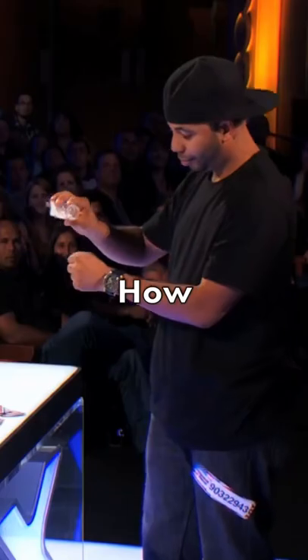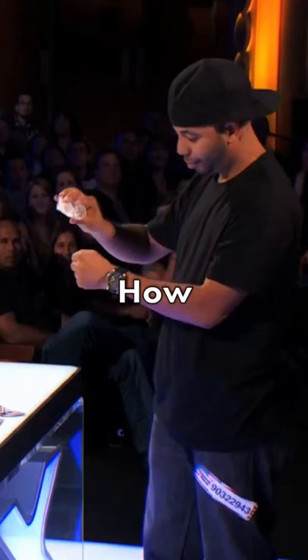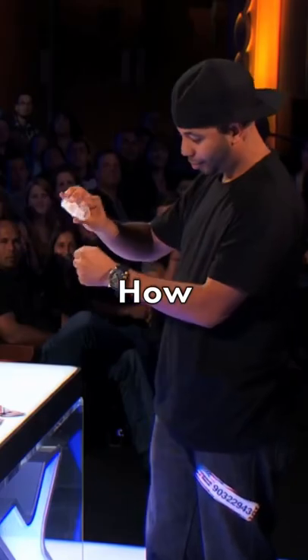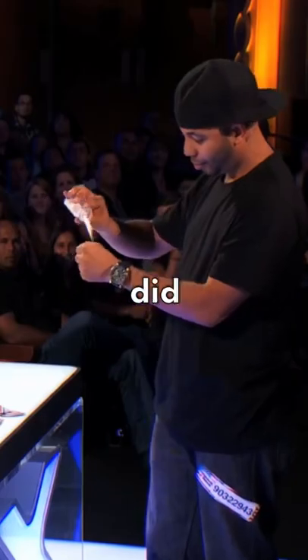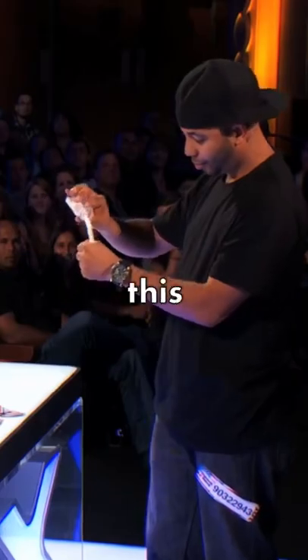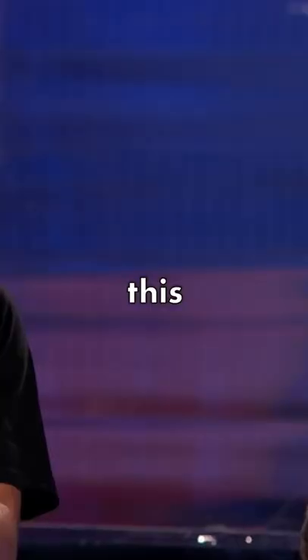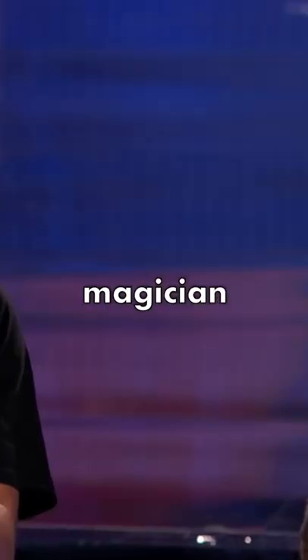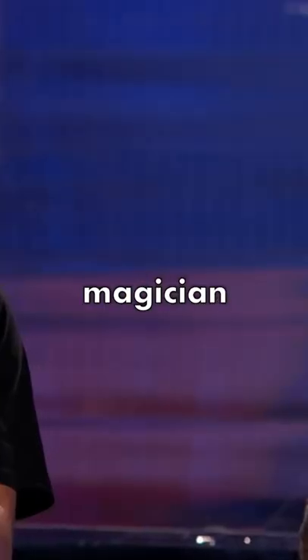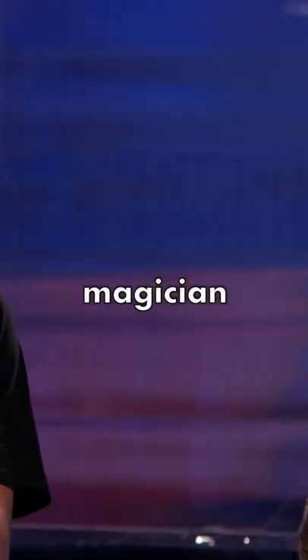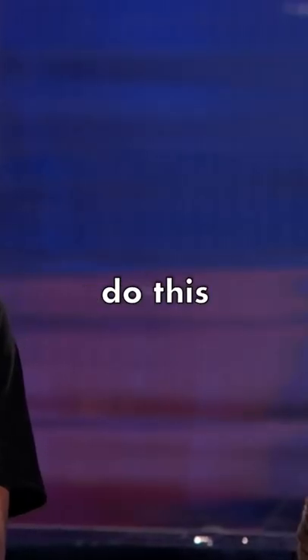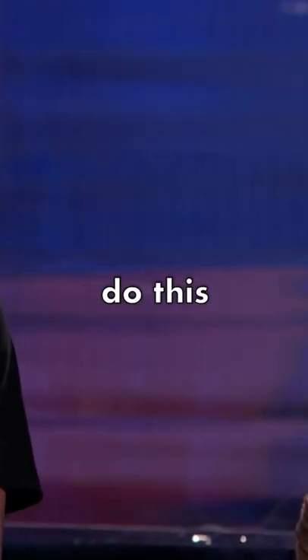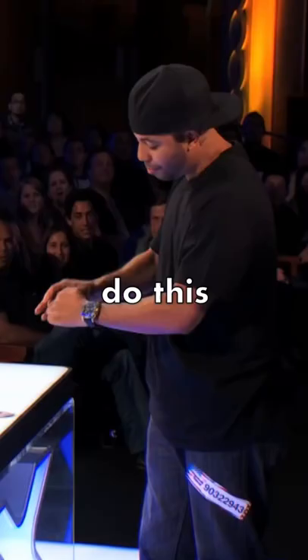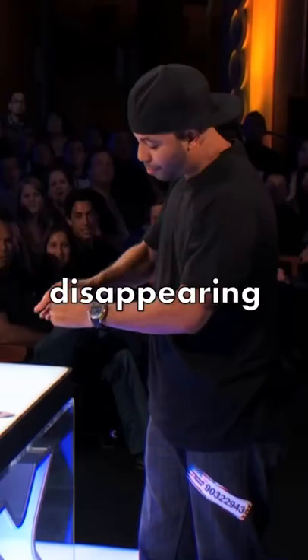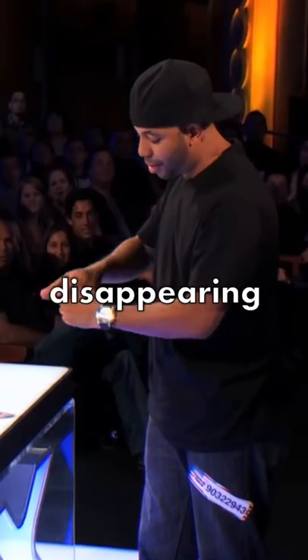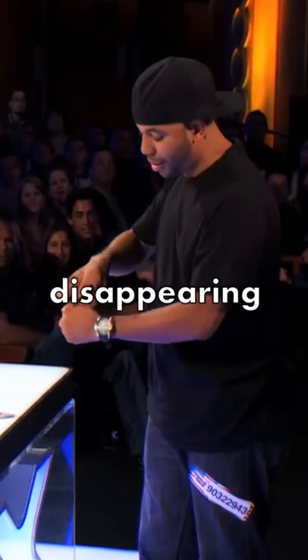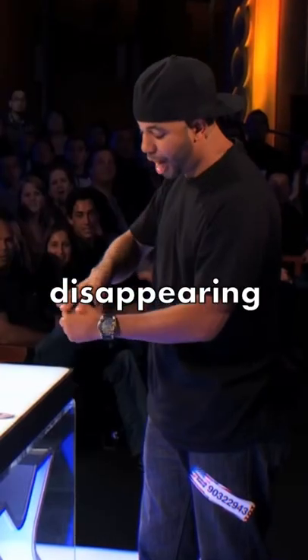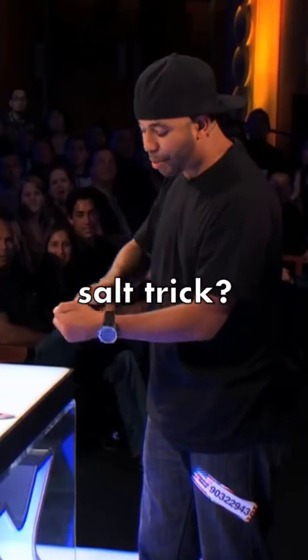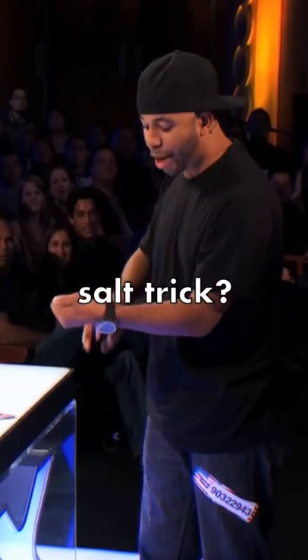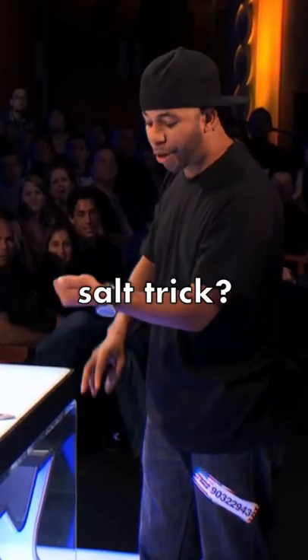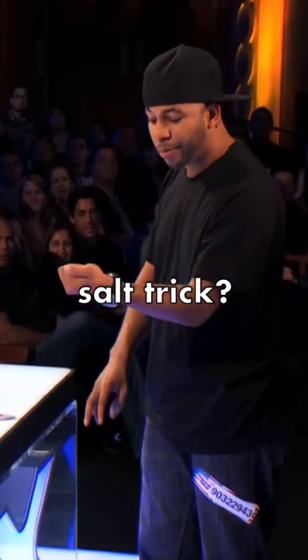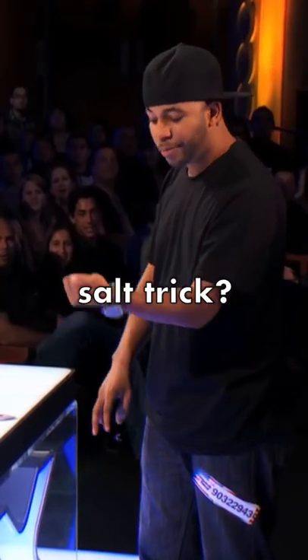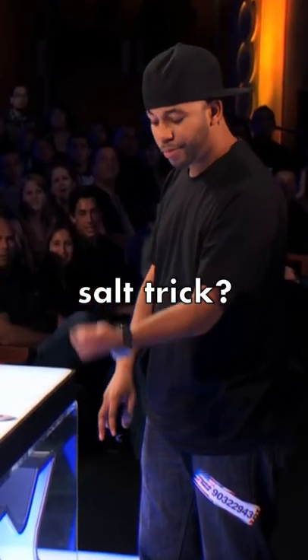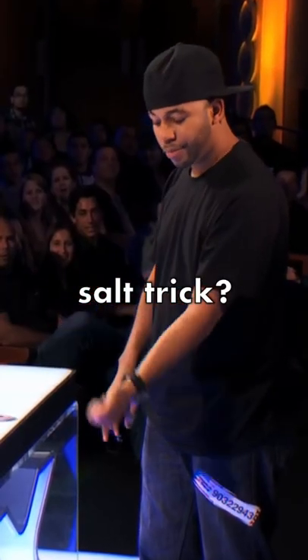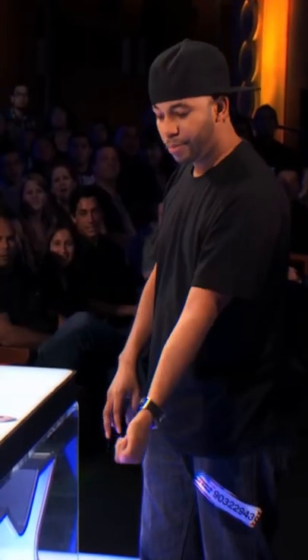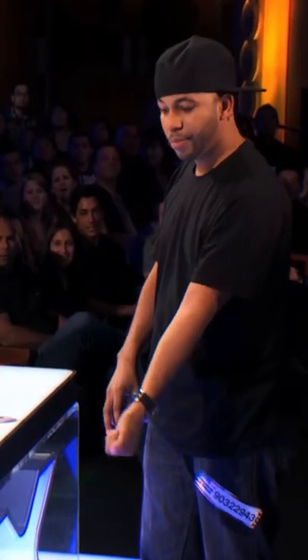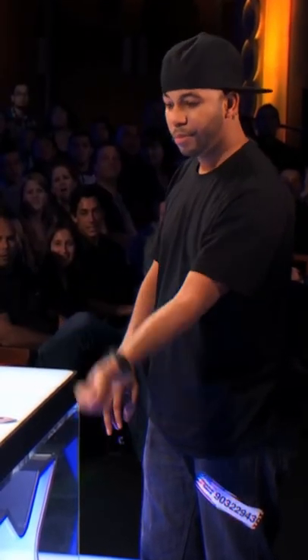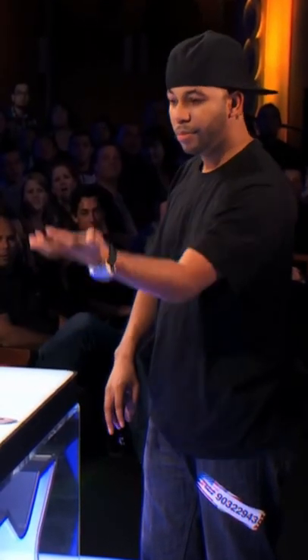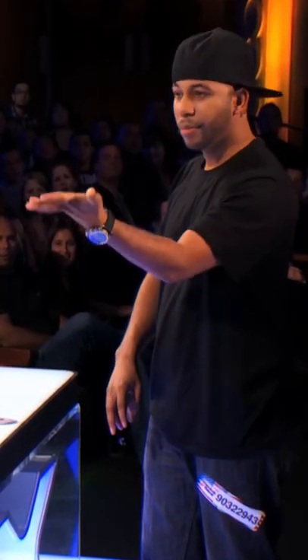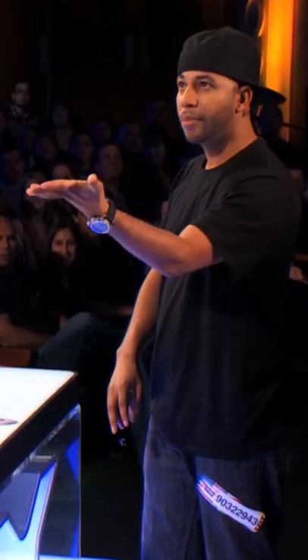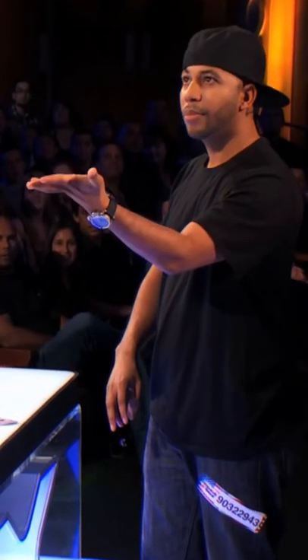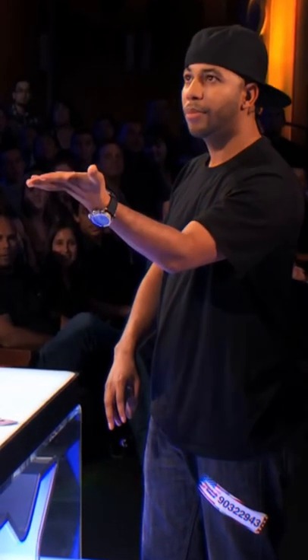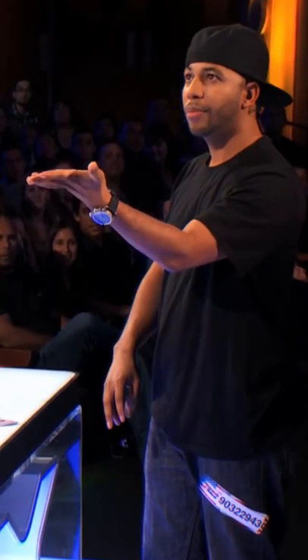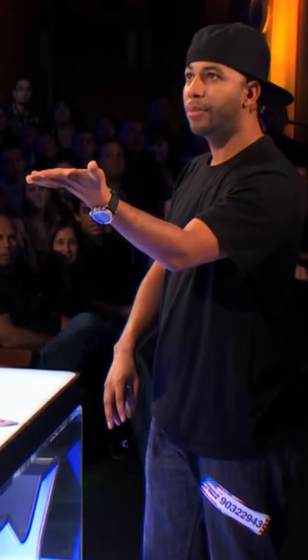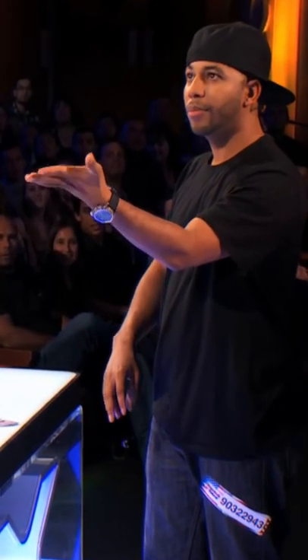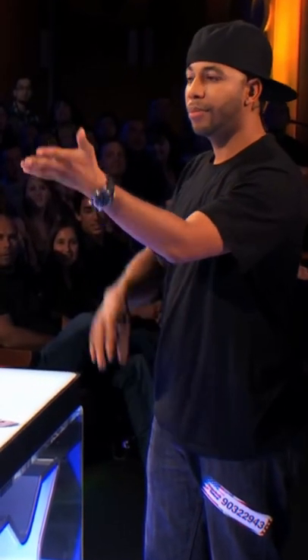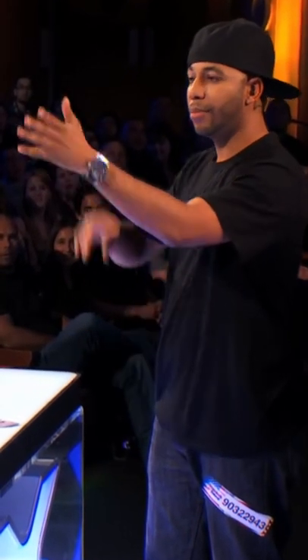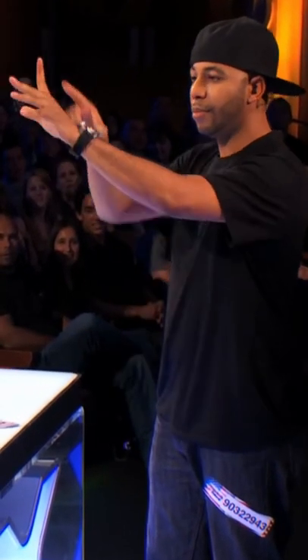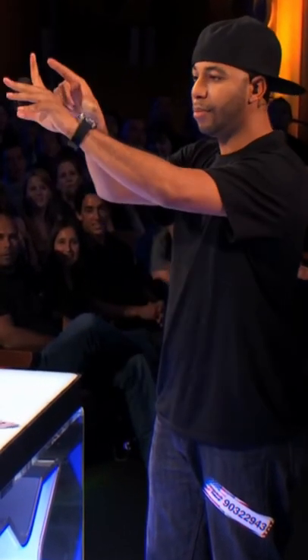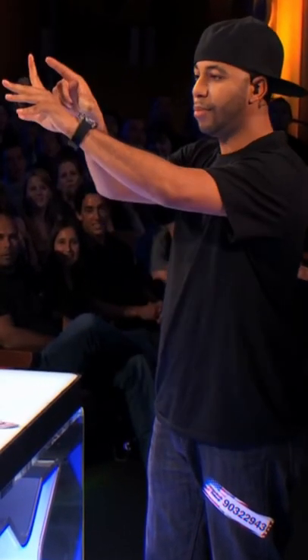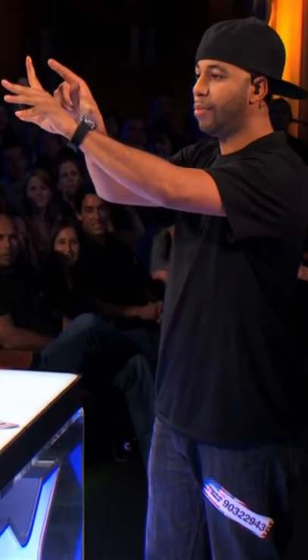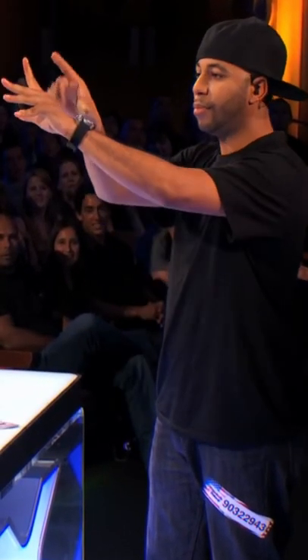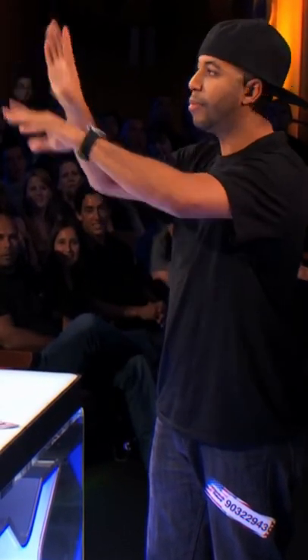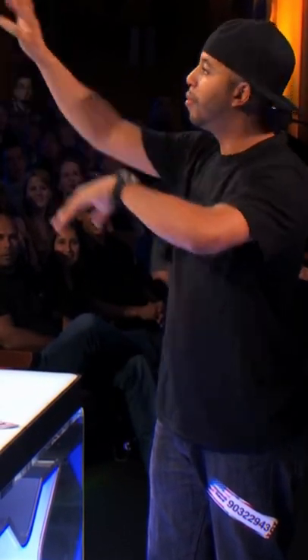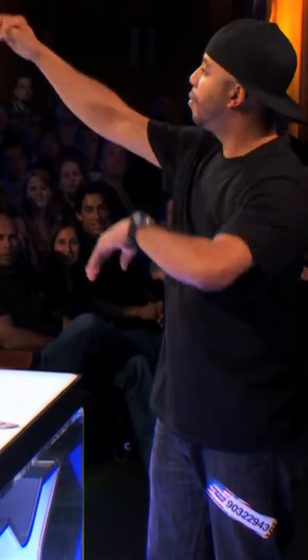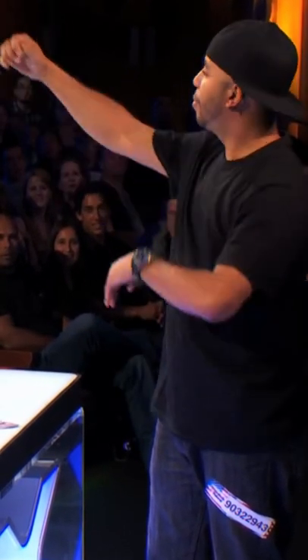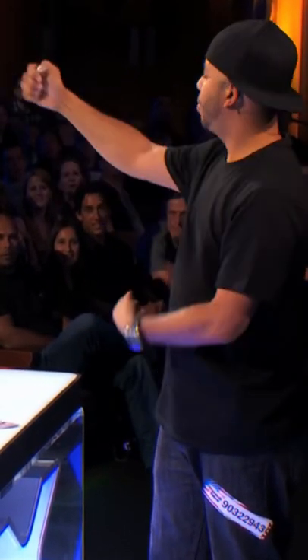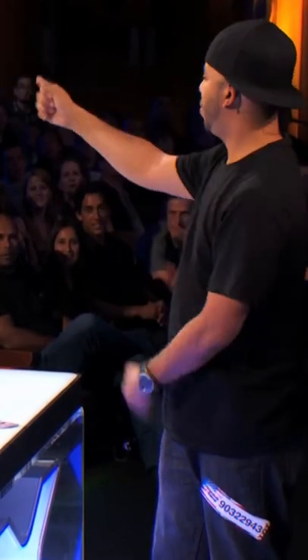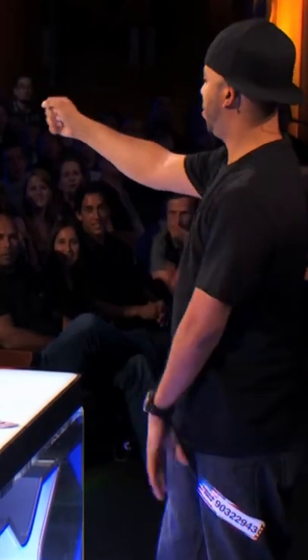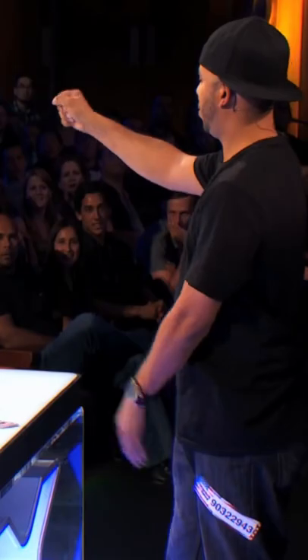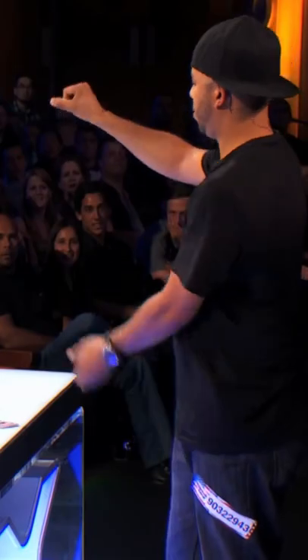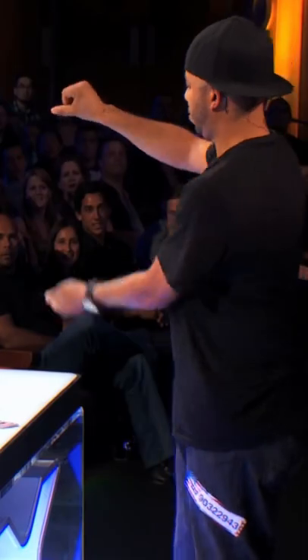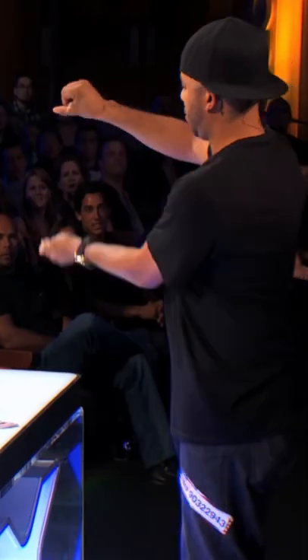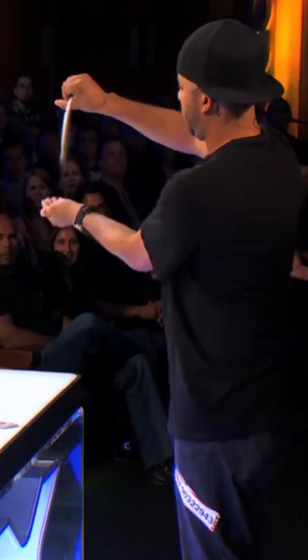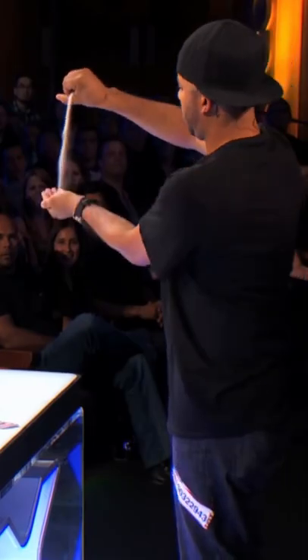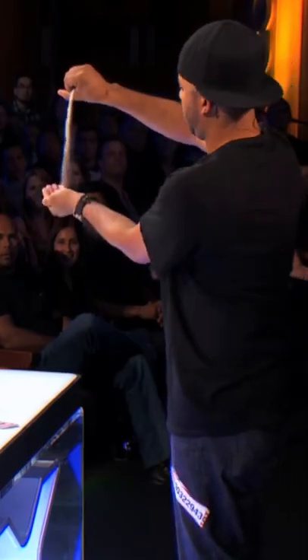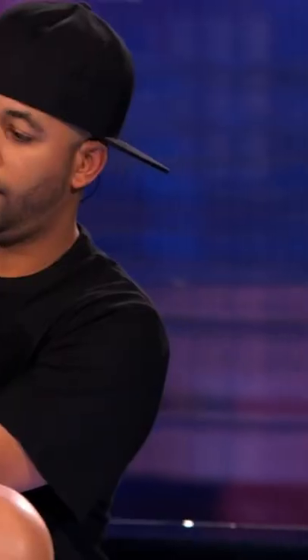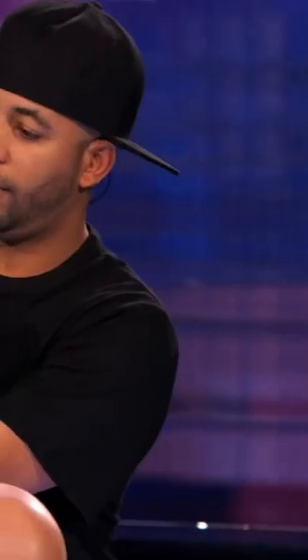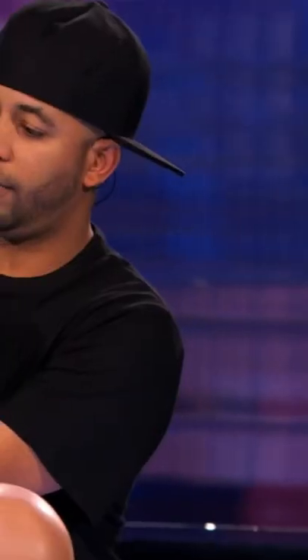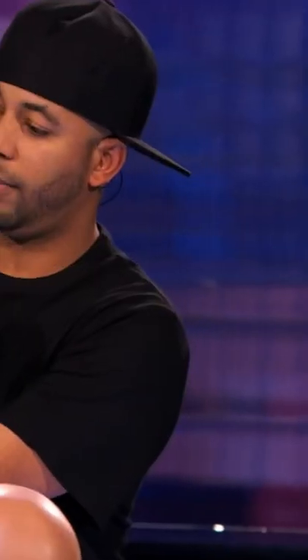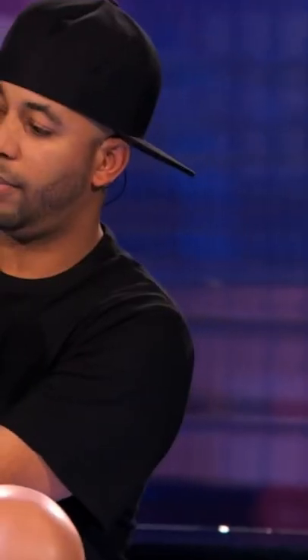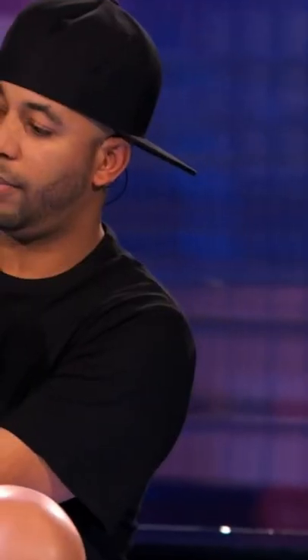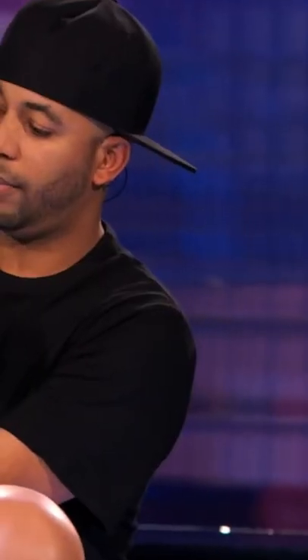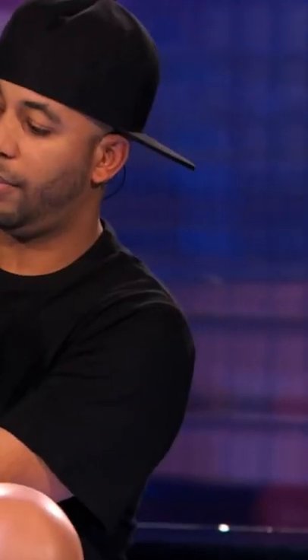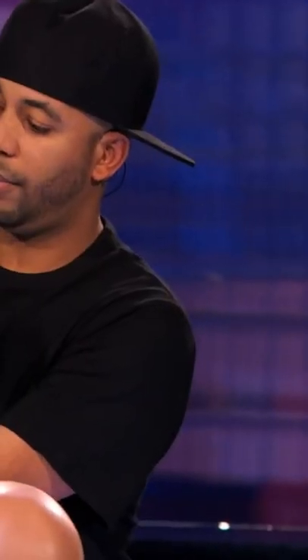How did this magician do this disappearing salt trick? If you watch this video you can see the magician making the salt disappear from one hand and reappear in the other.